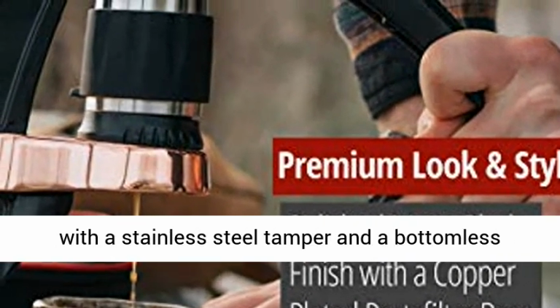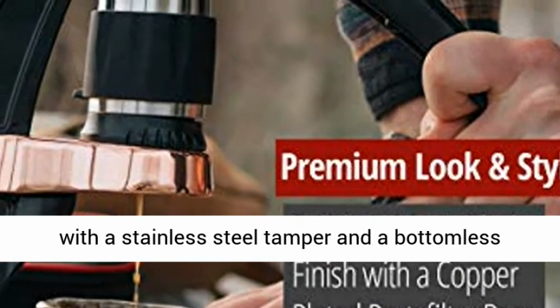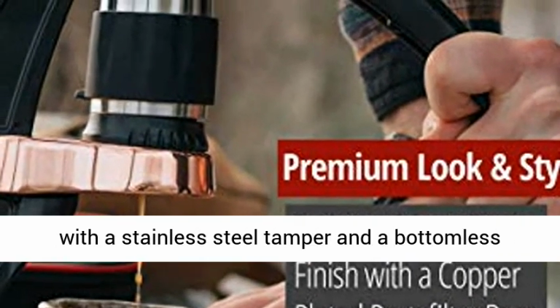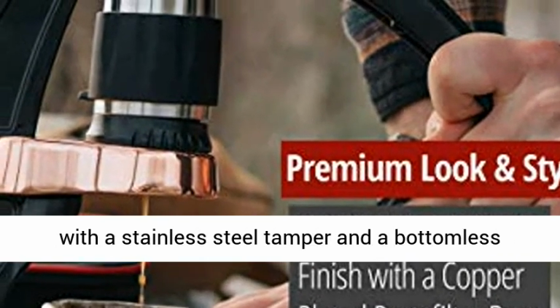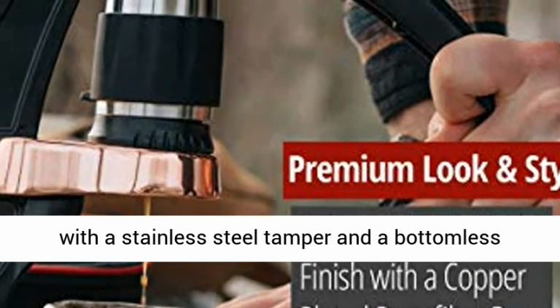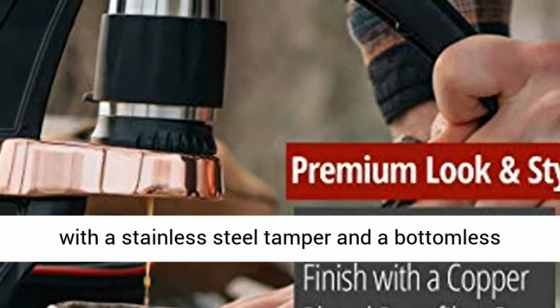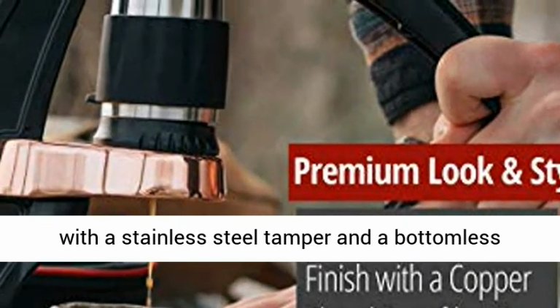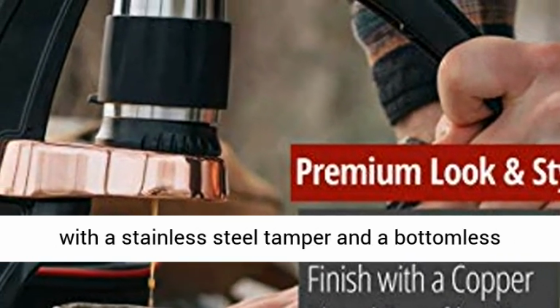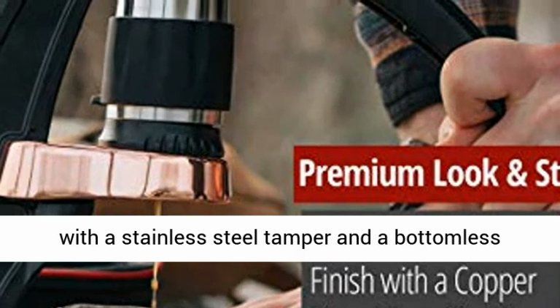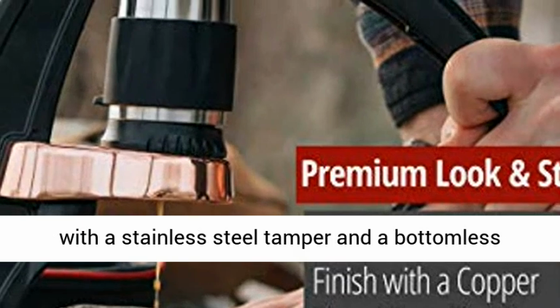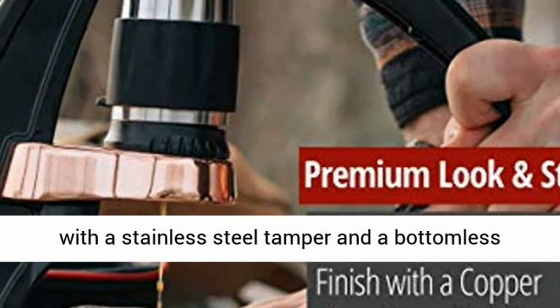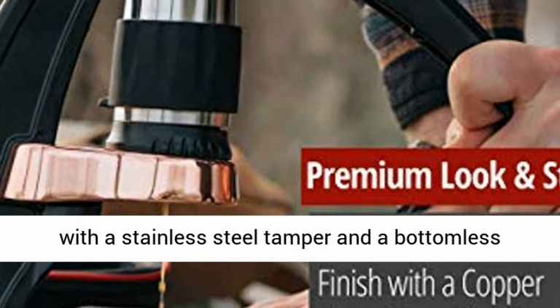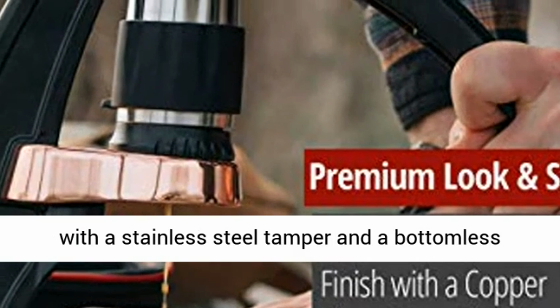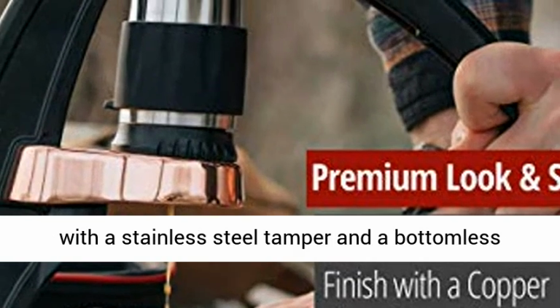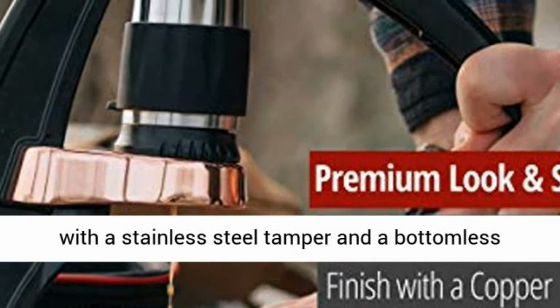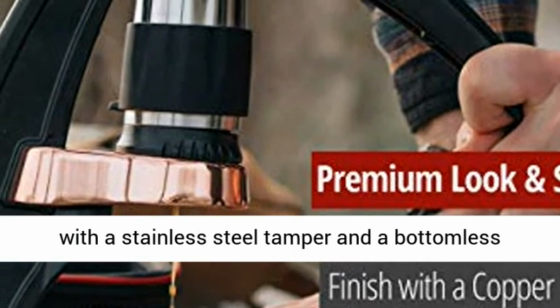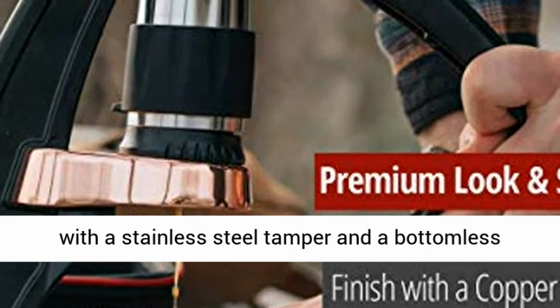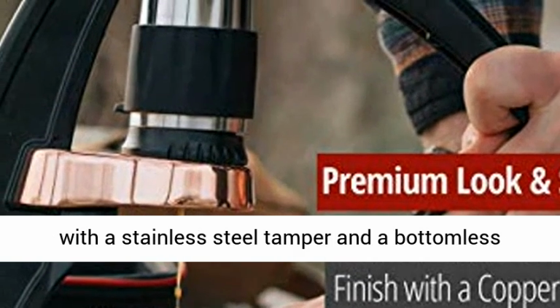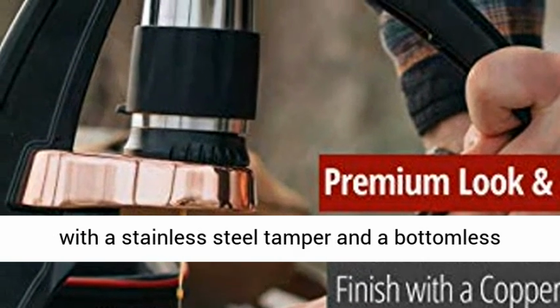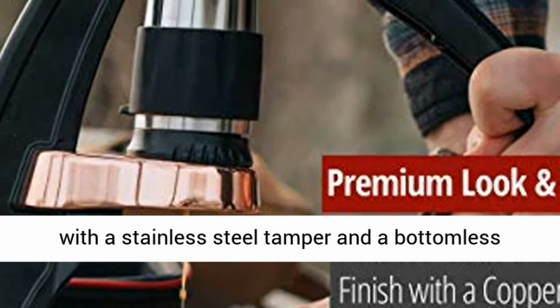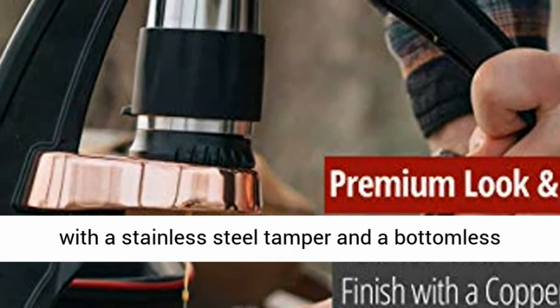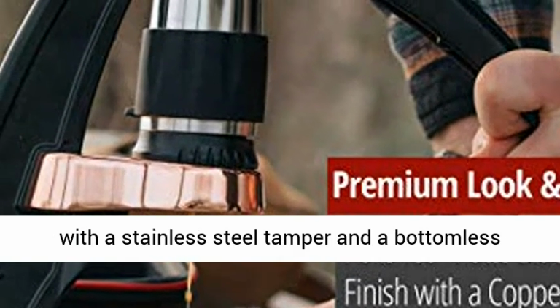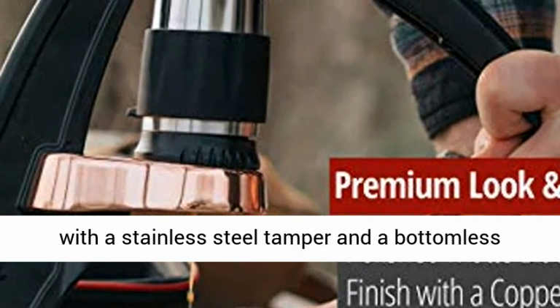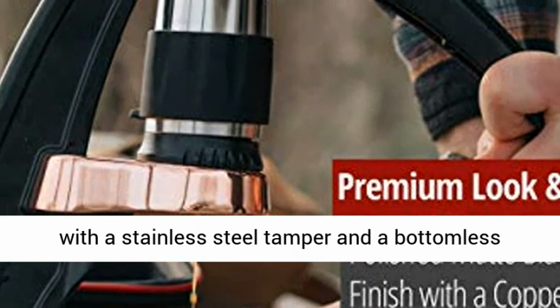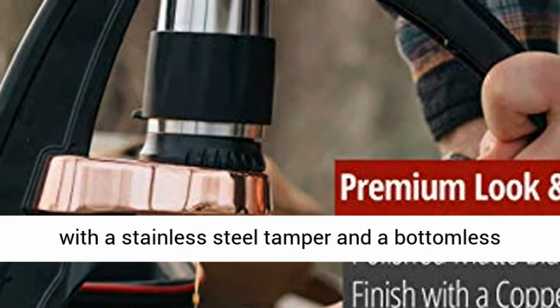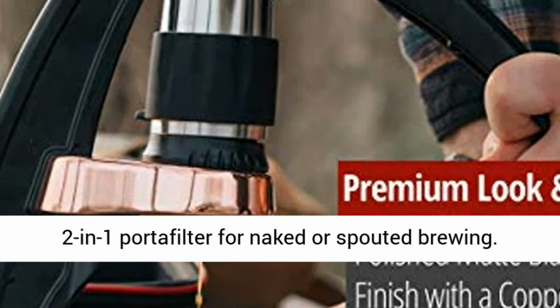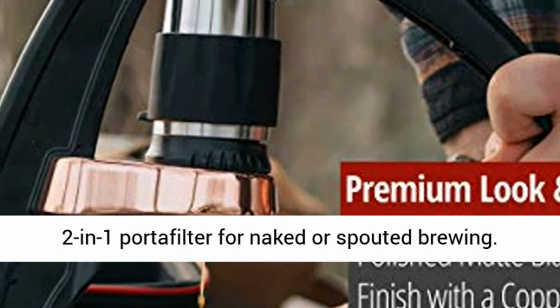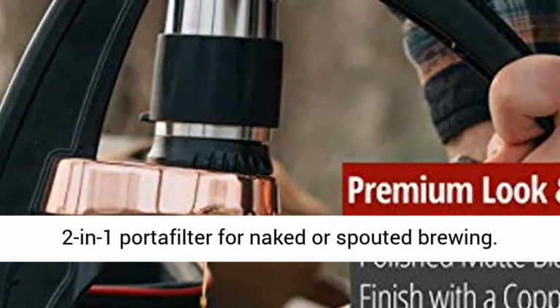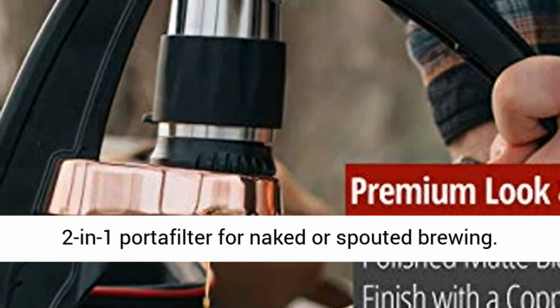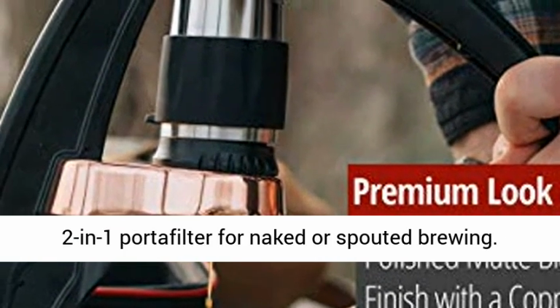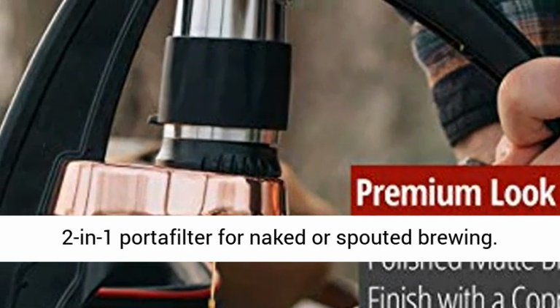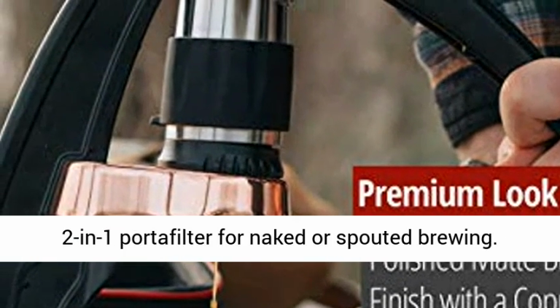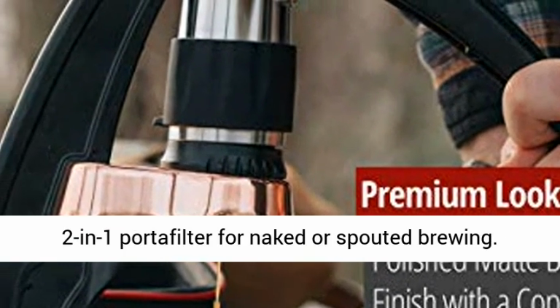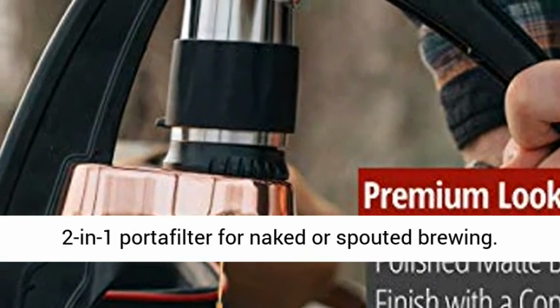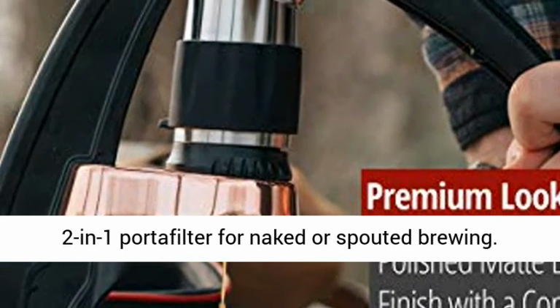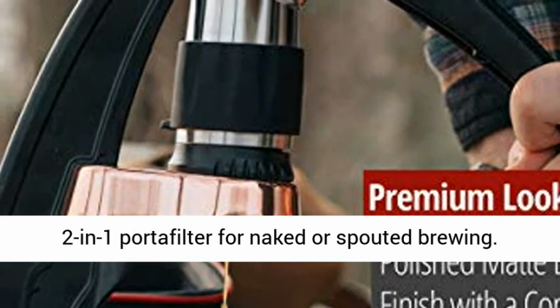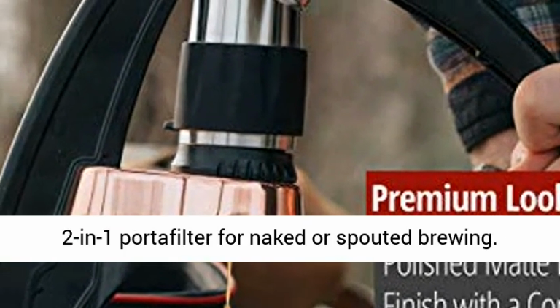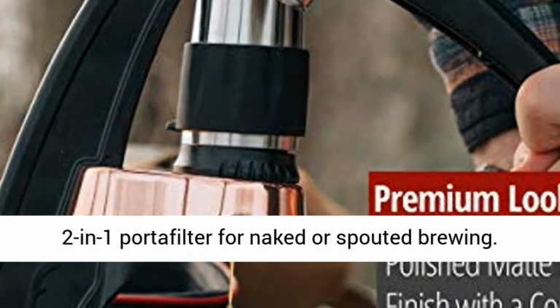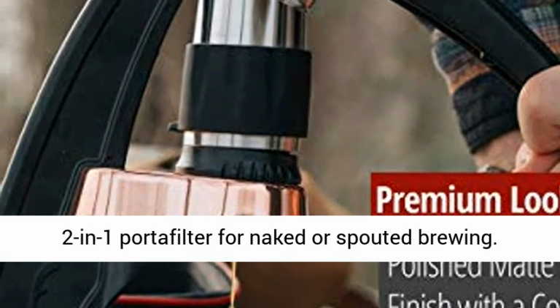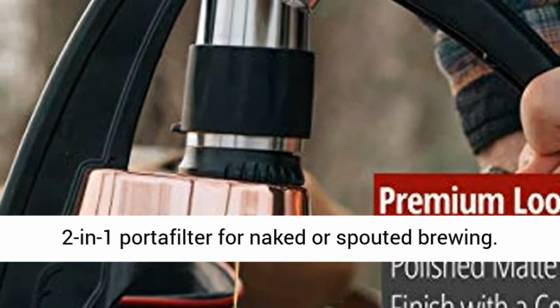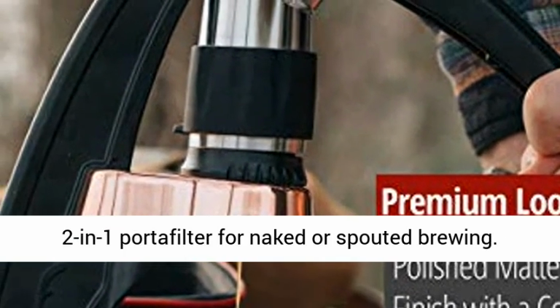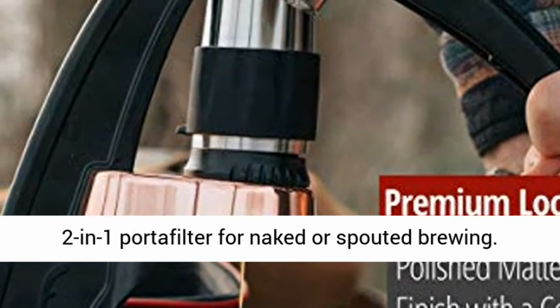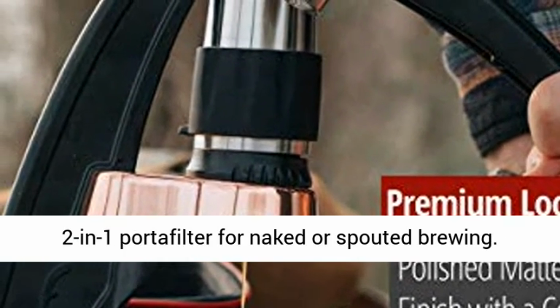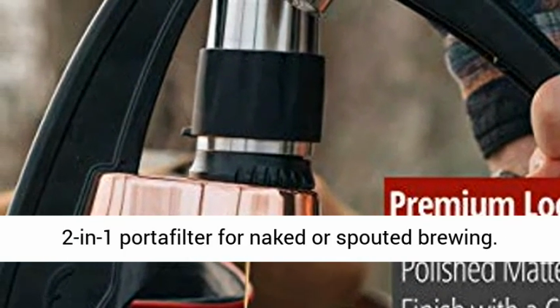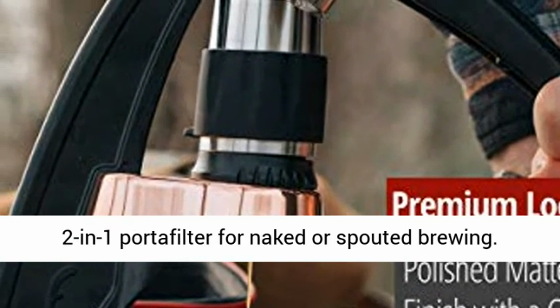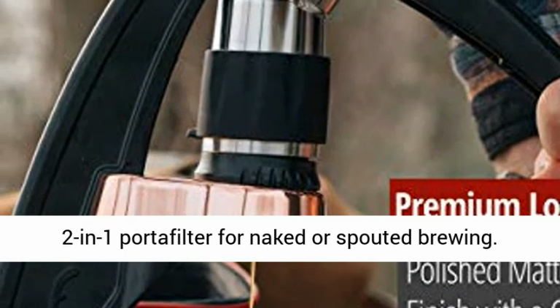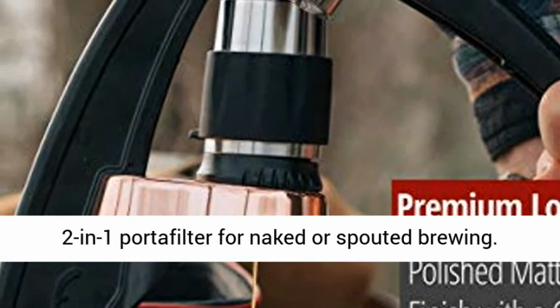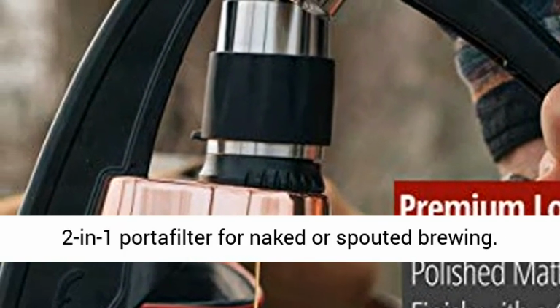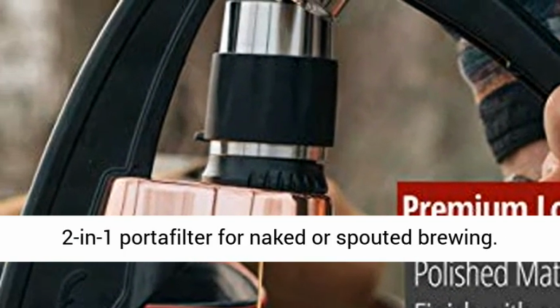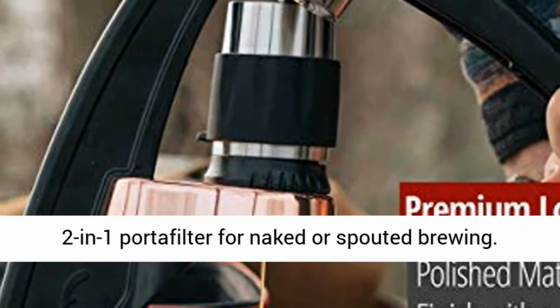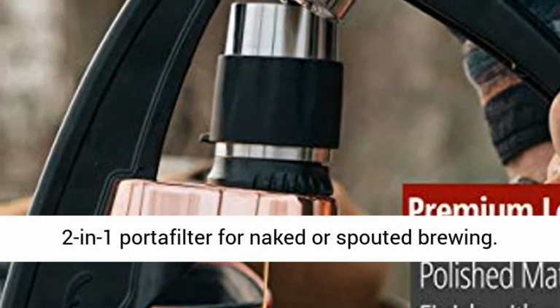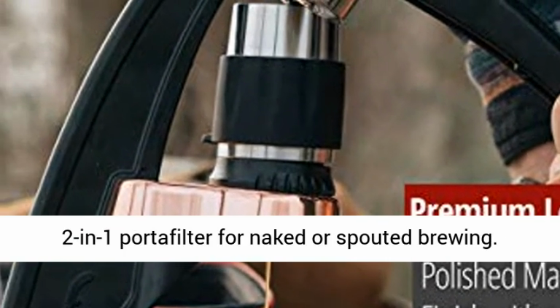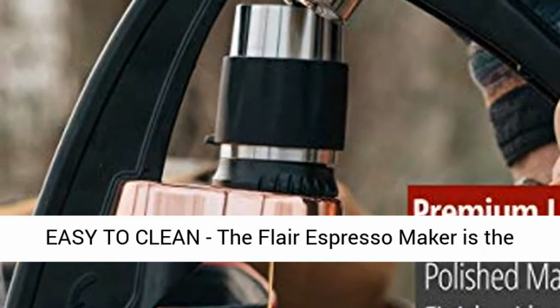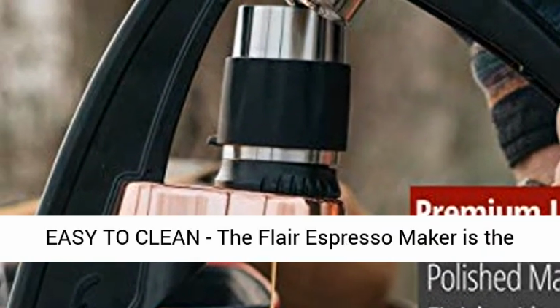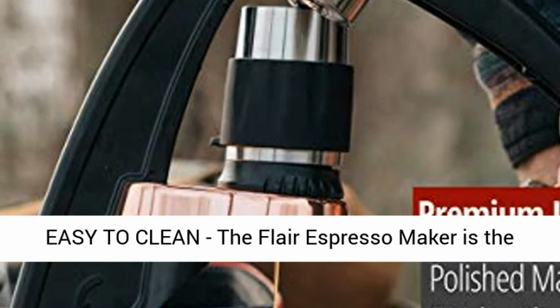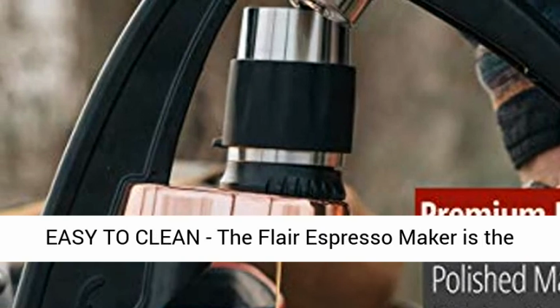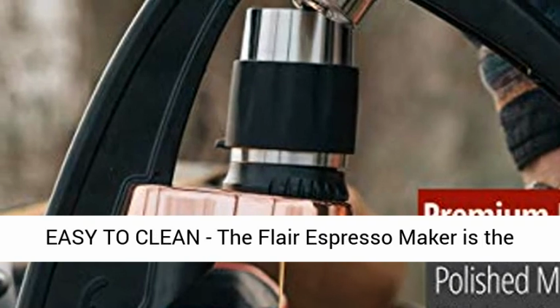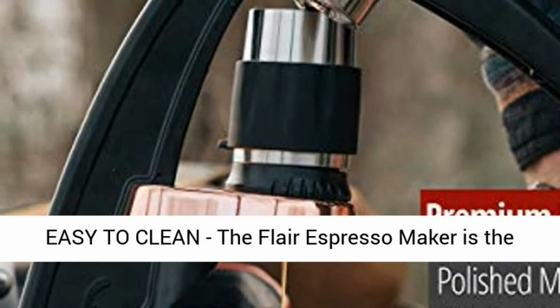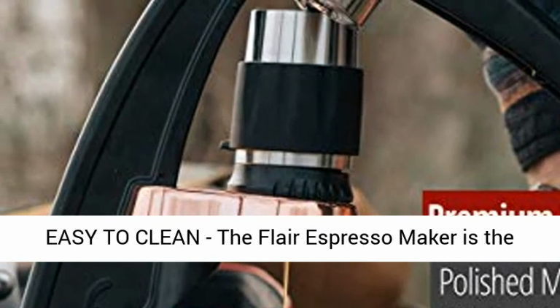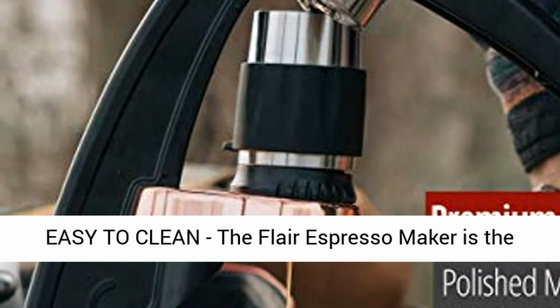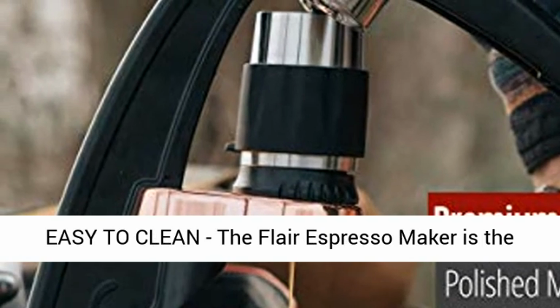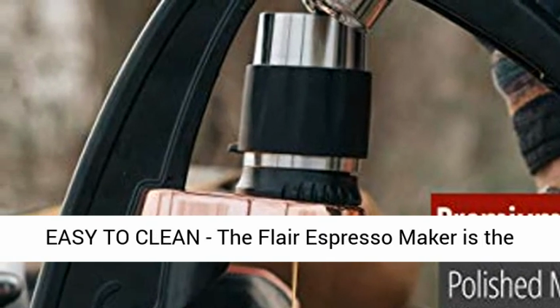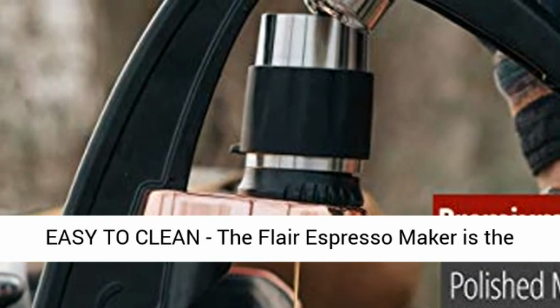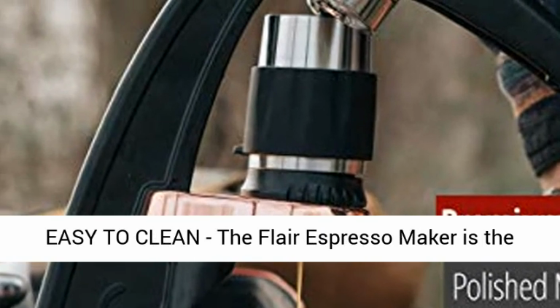The pressure kit also comes with a stainless steel tamper and a bottomless 2-in-1 portafilter for naked or spouted brewing.